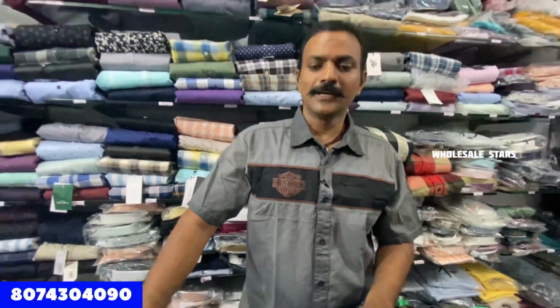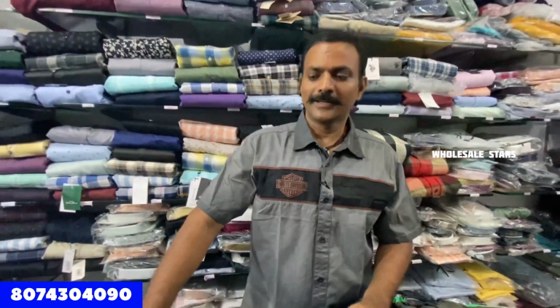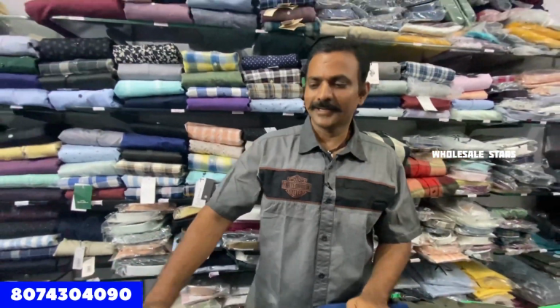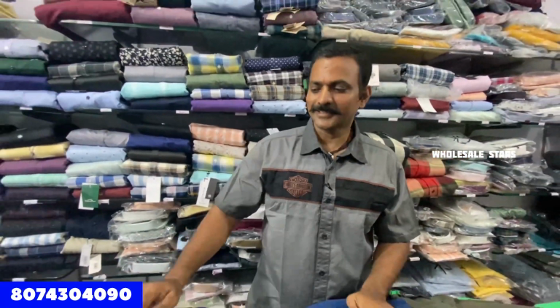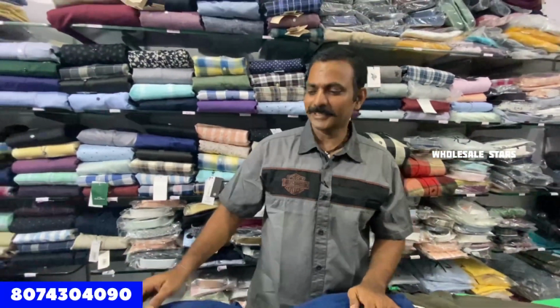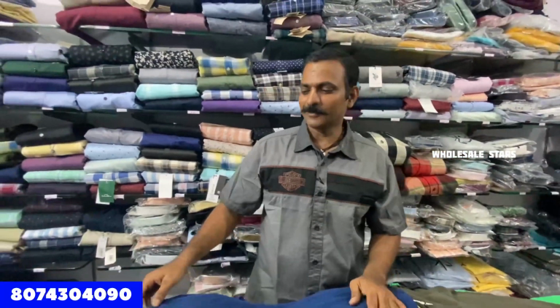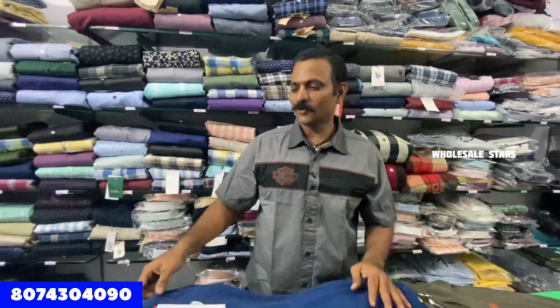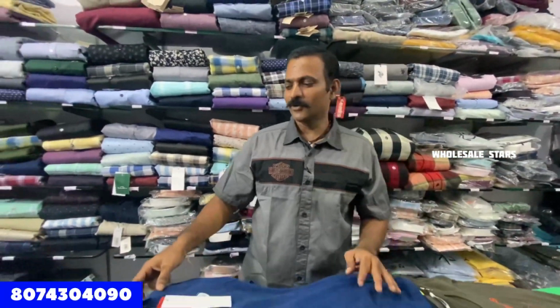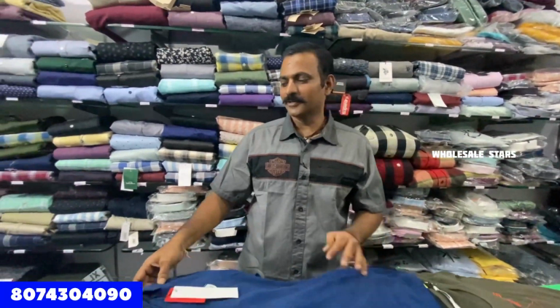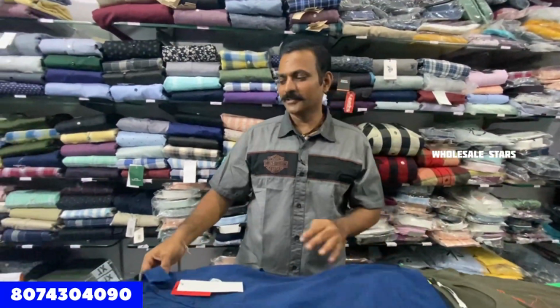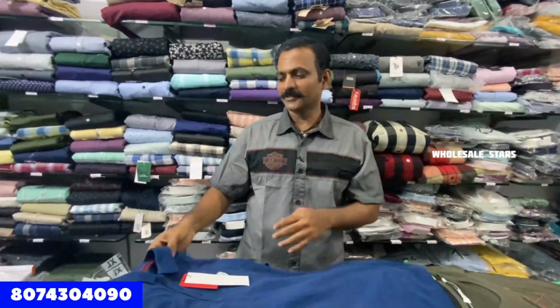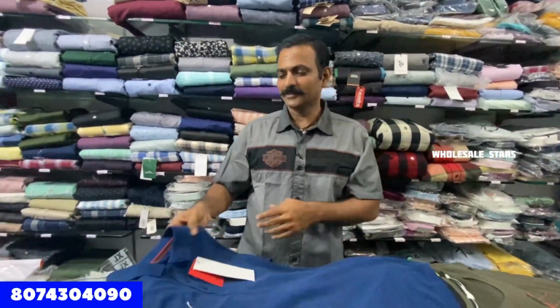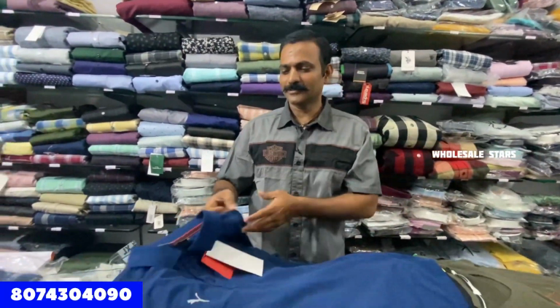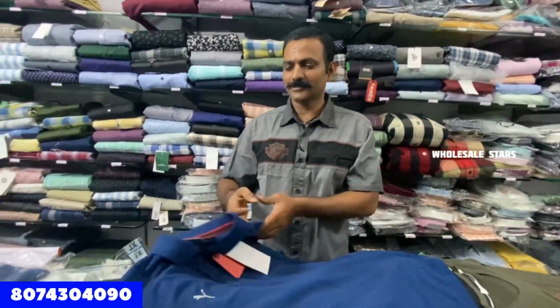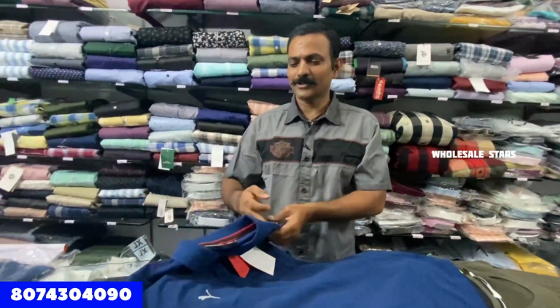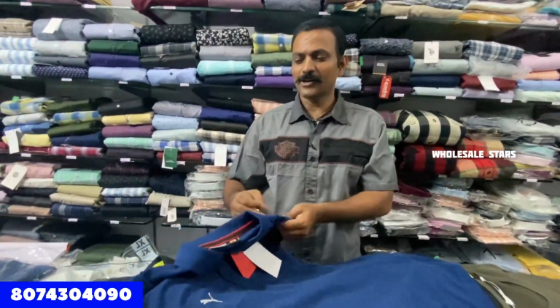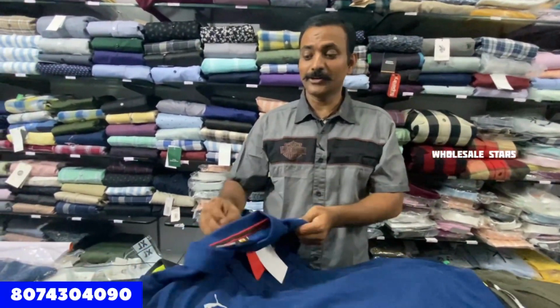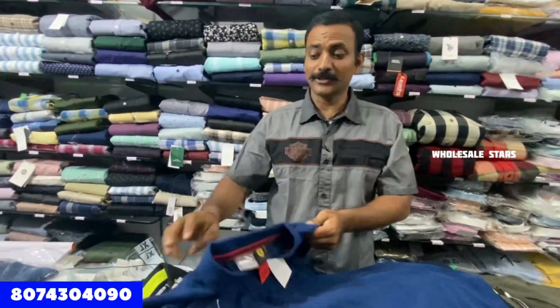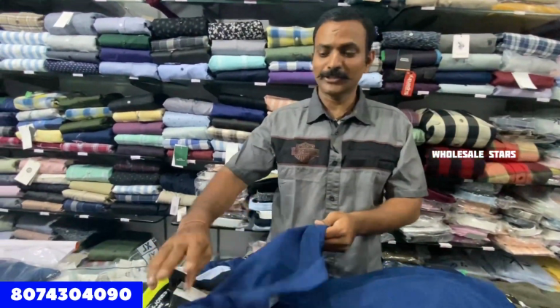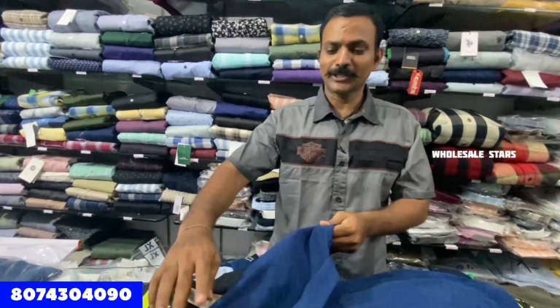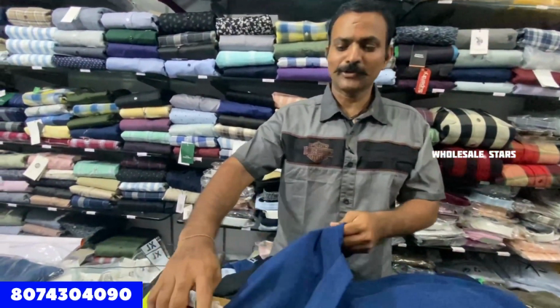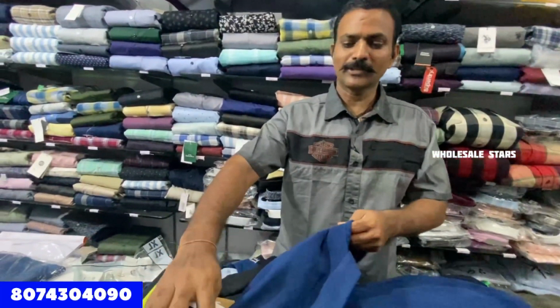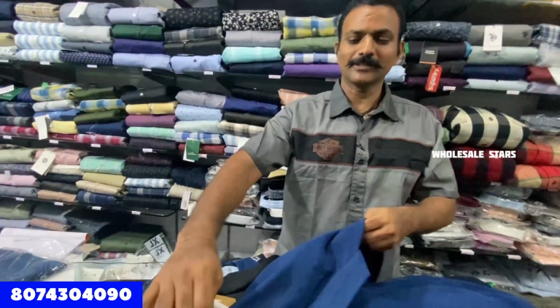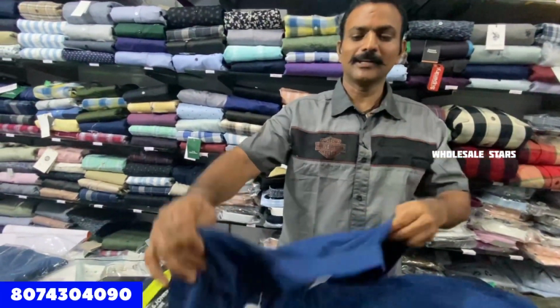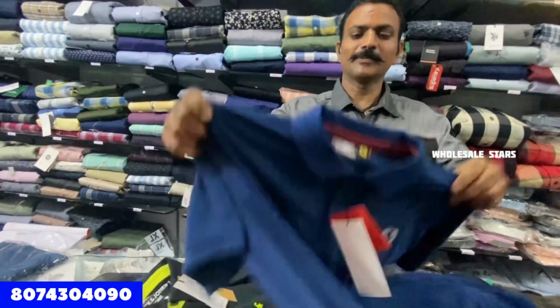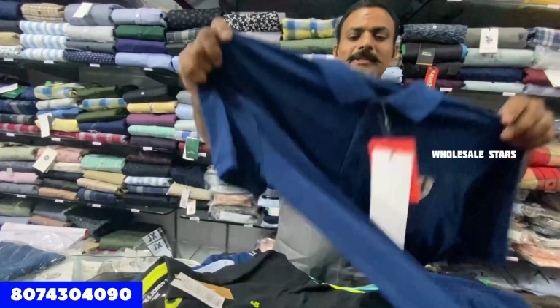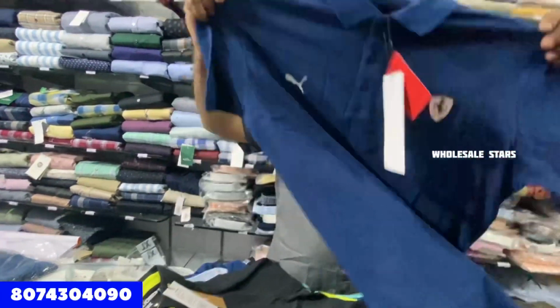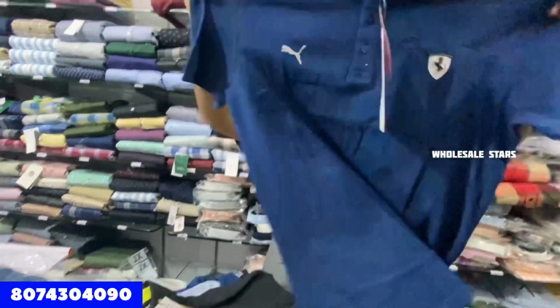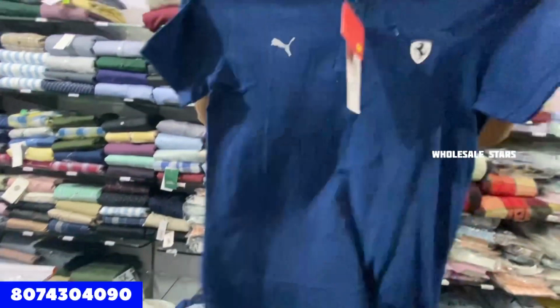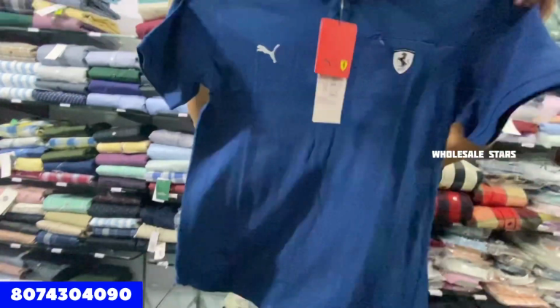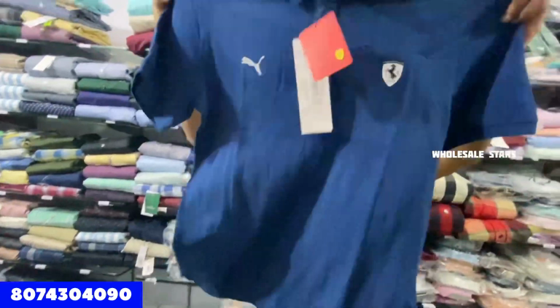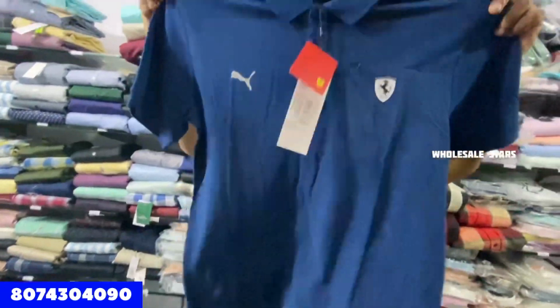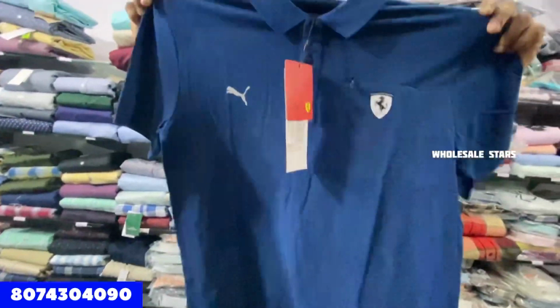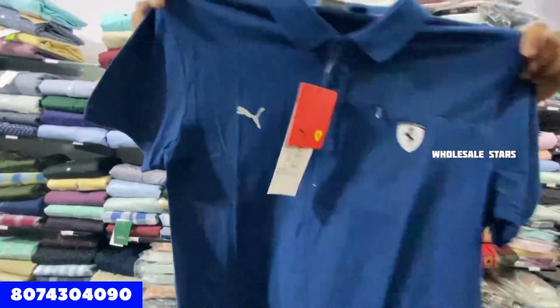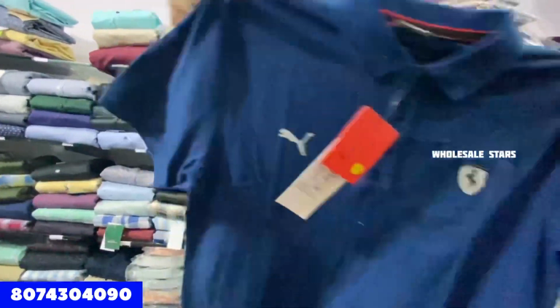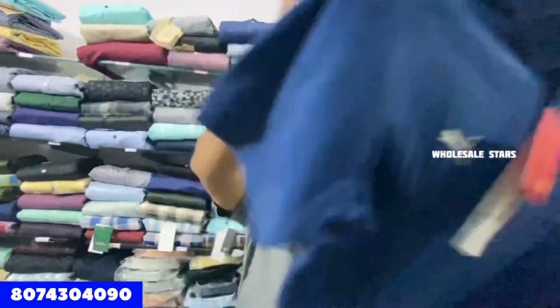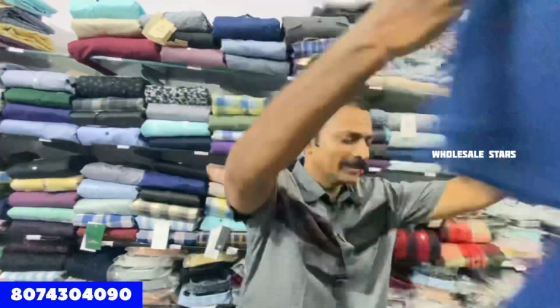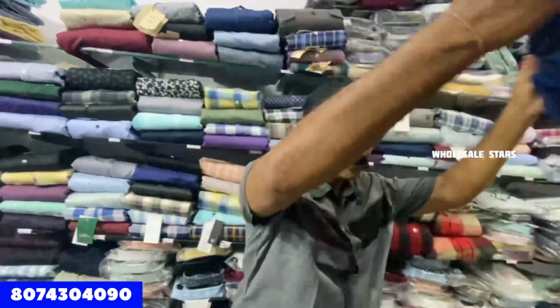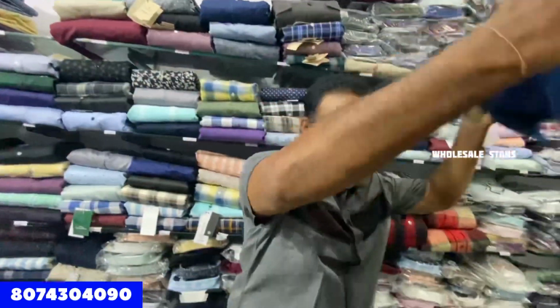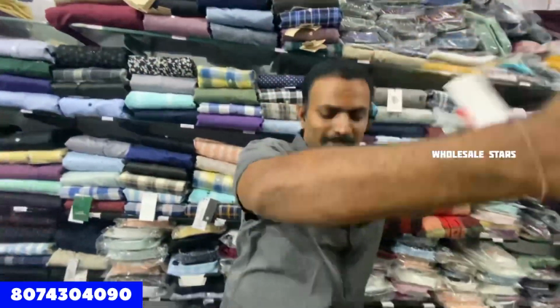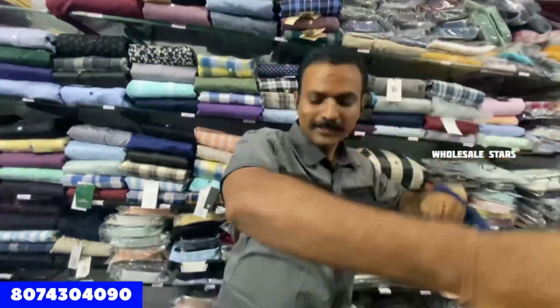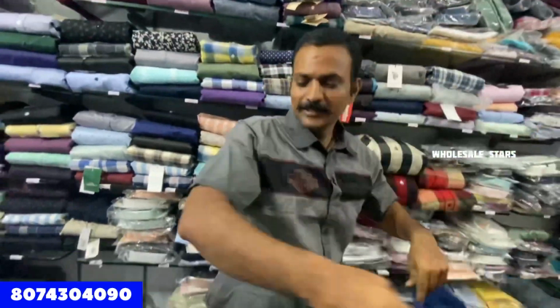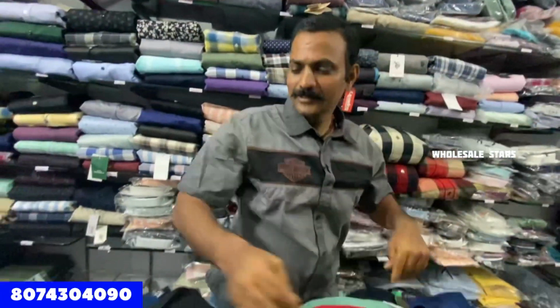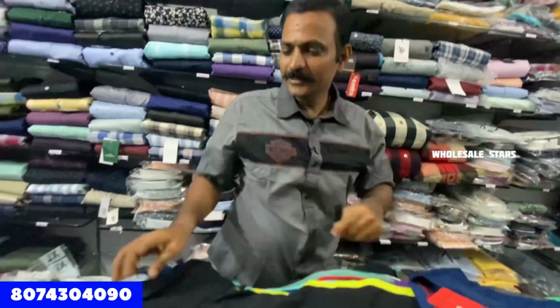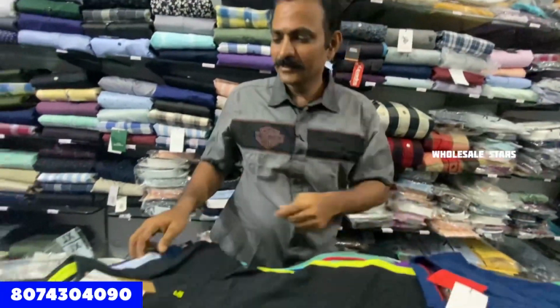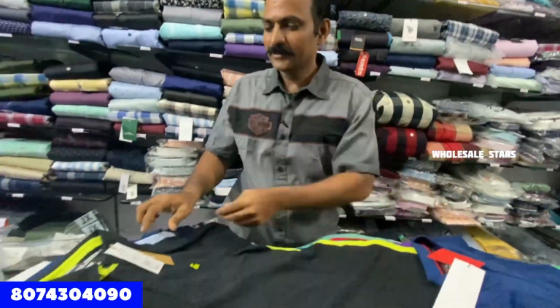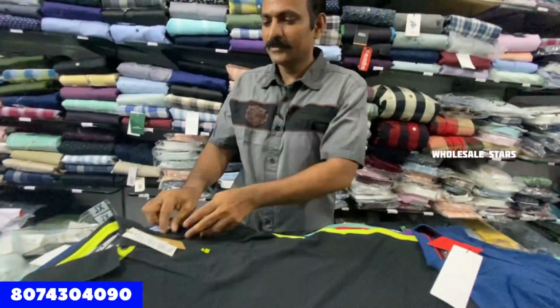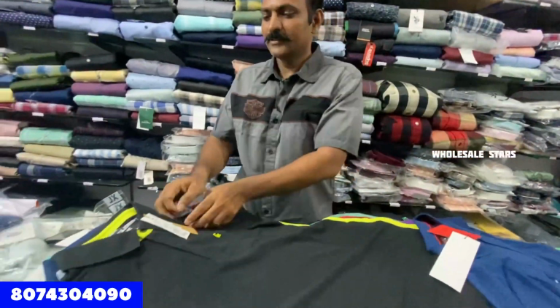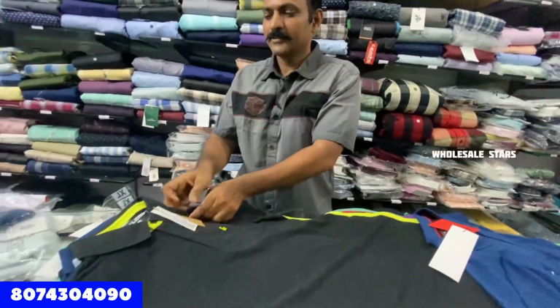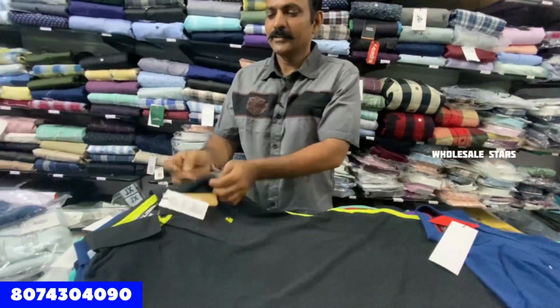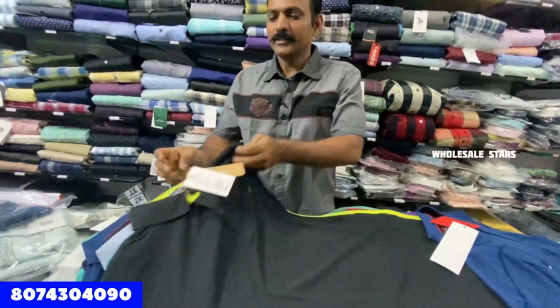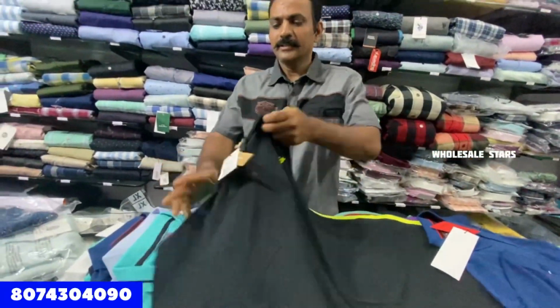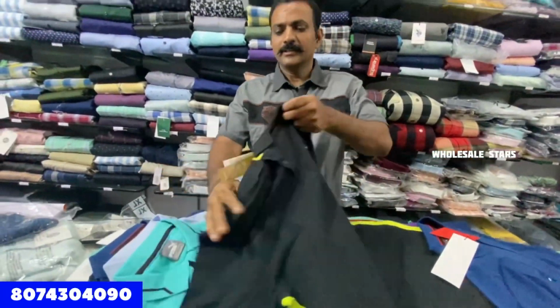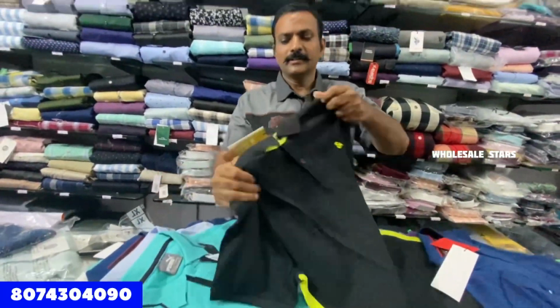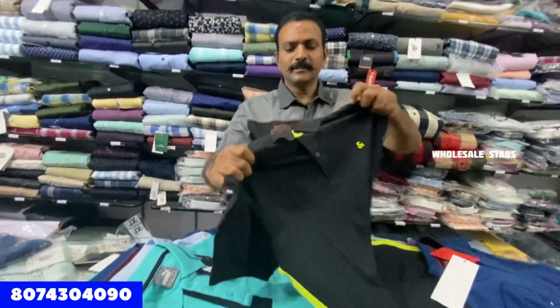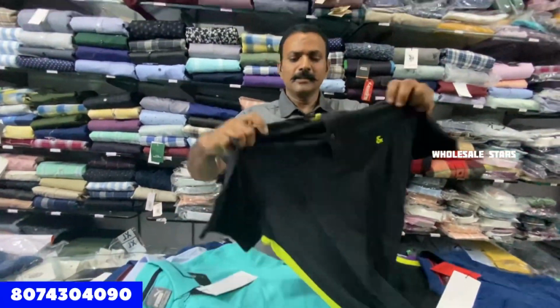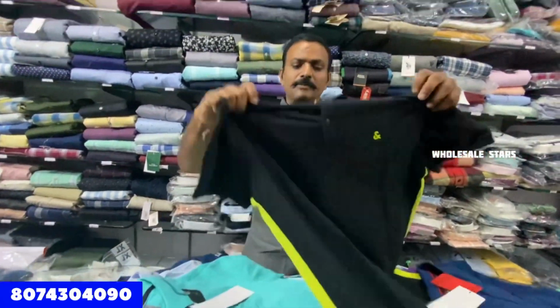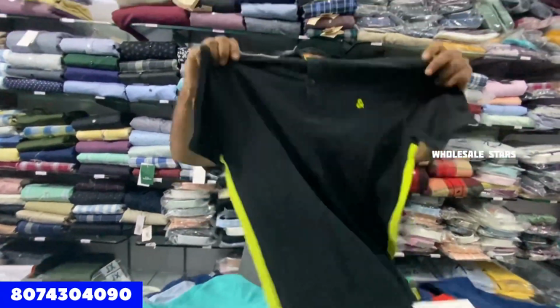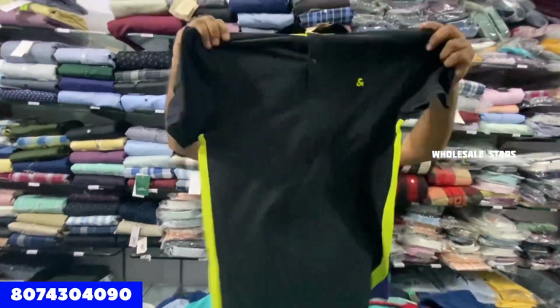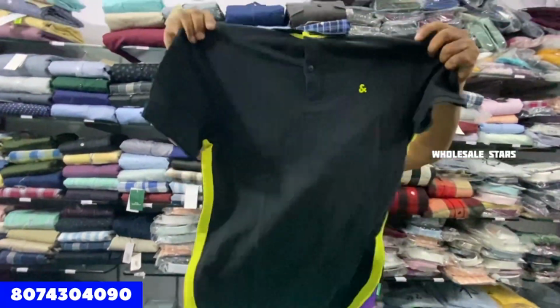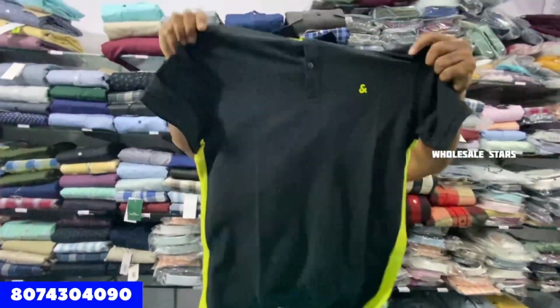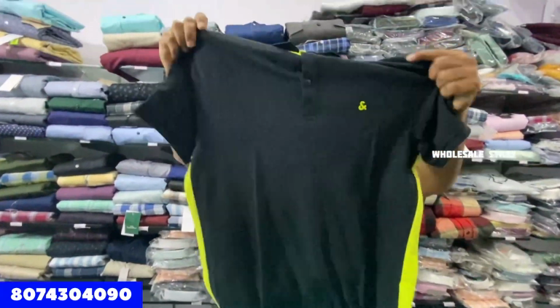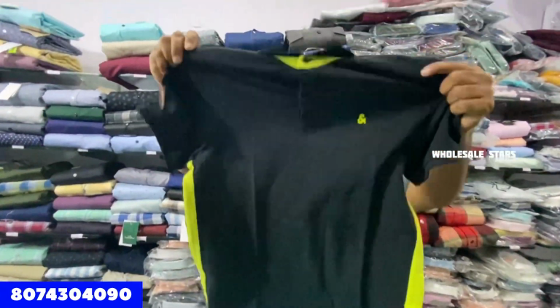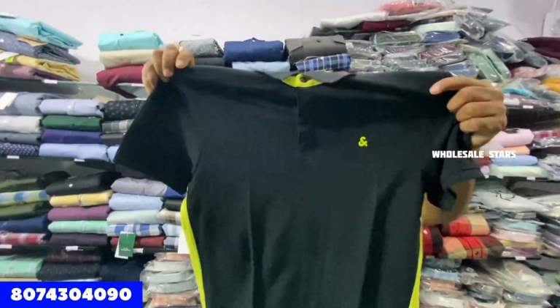The next item is color T-shirts. There are many collections. The price is Rs. 800.